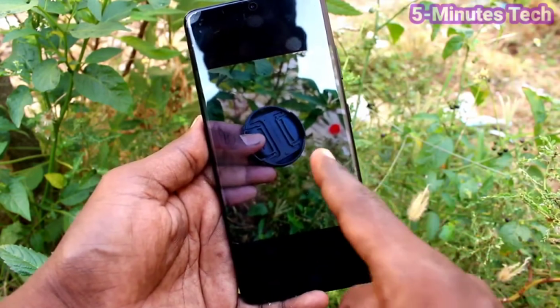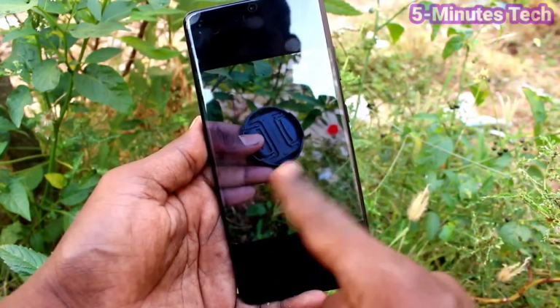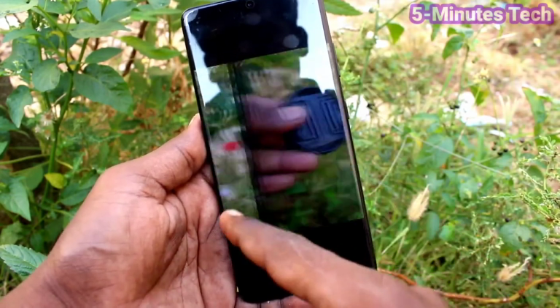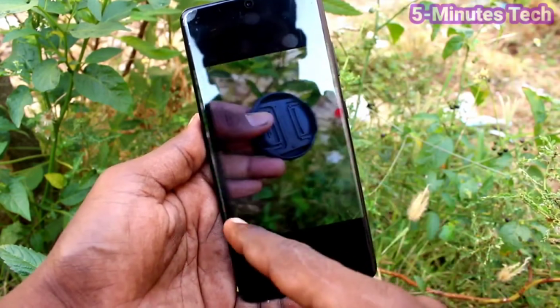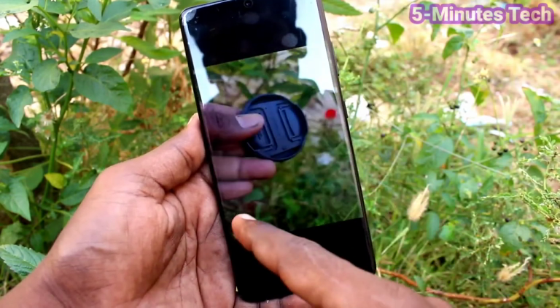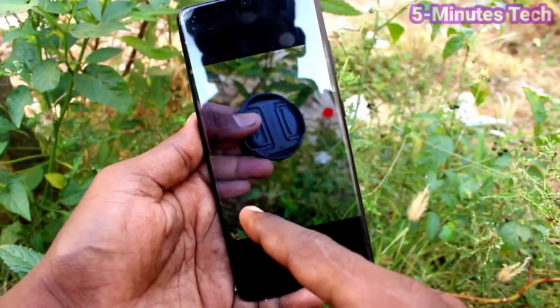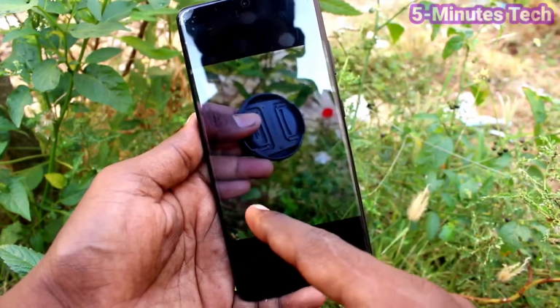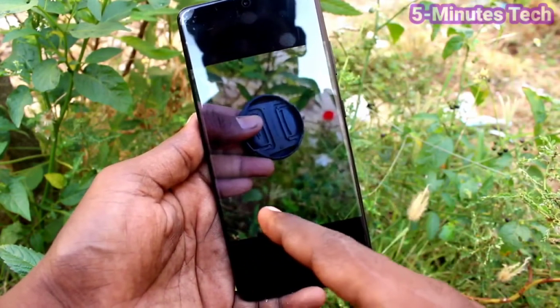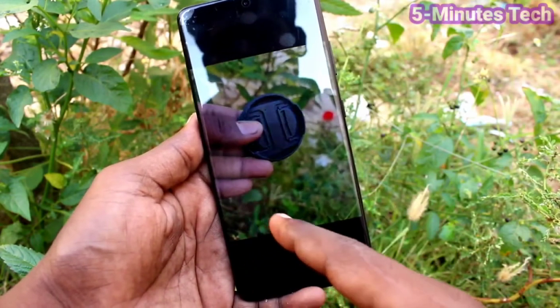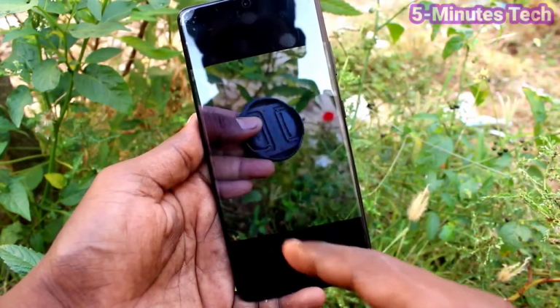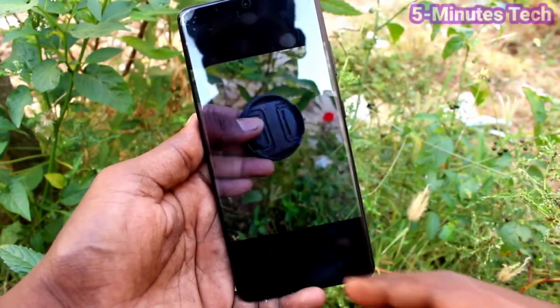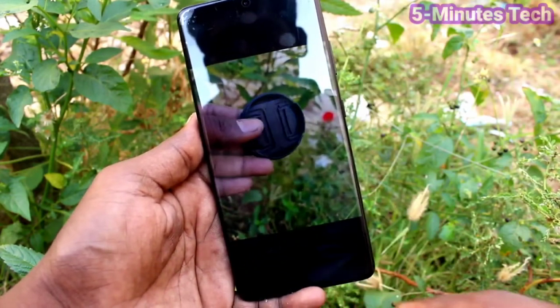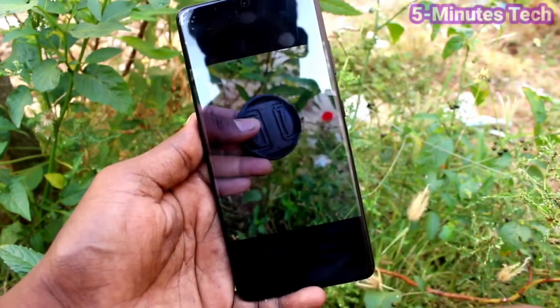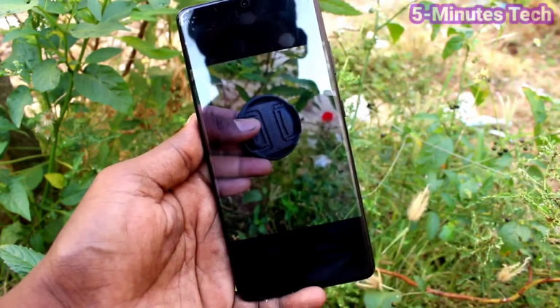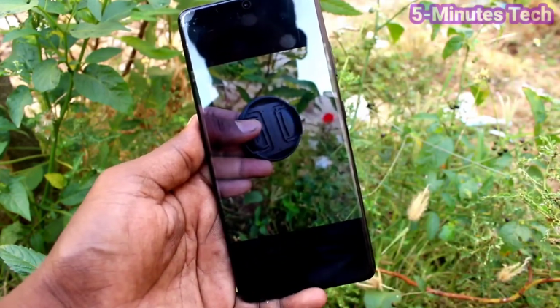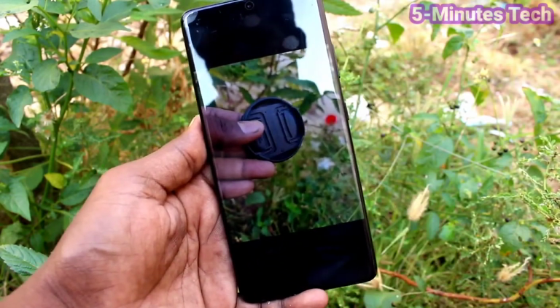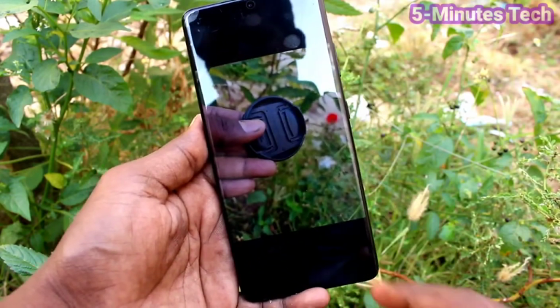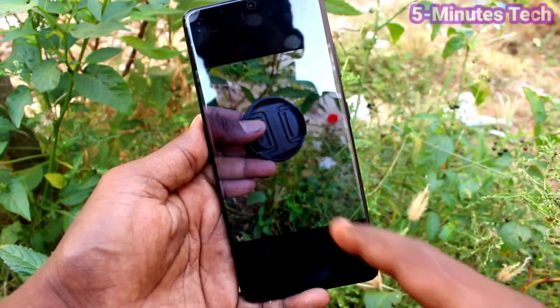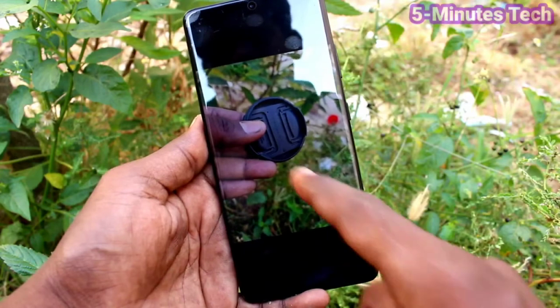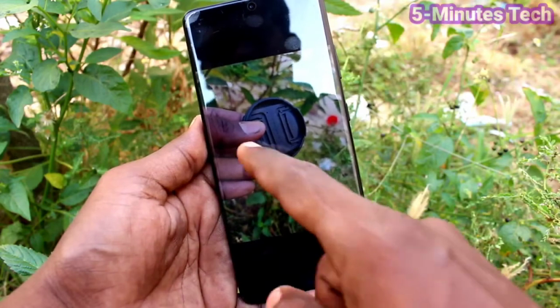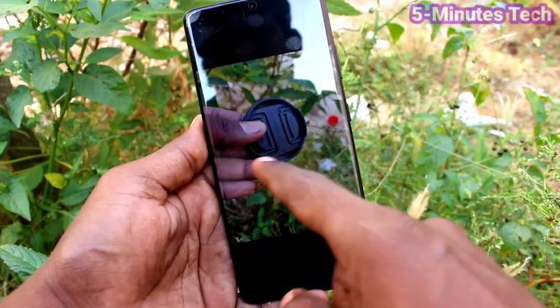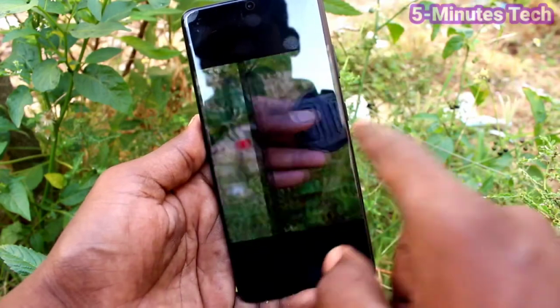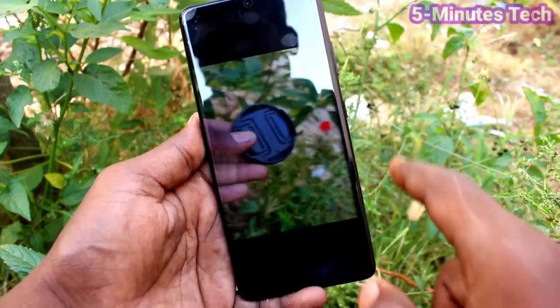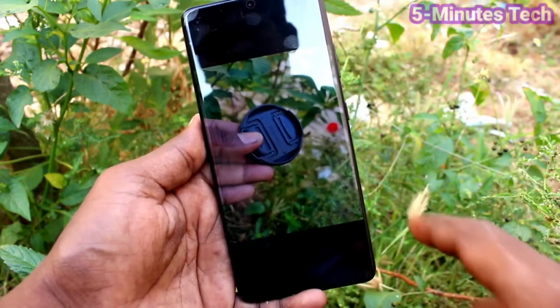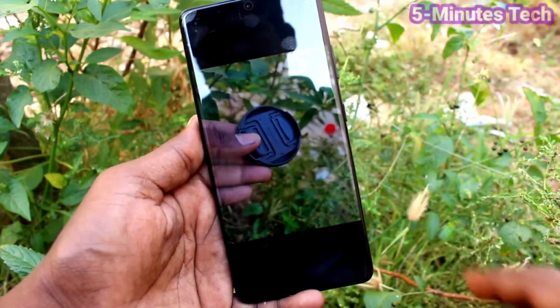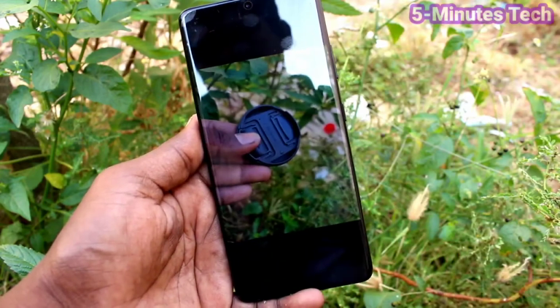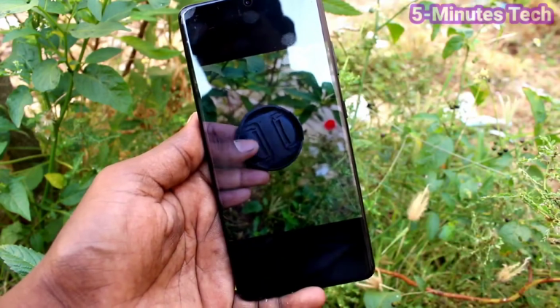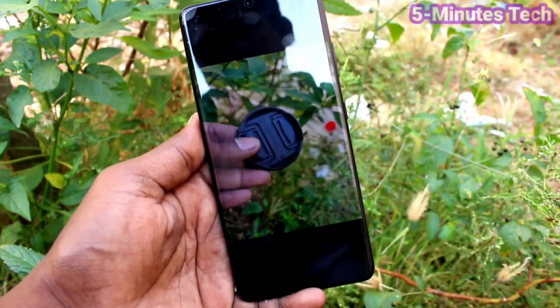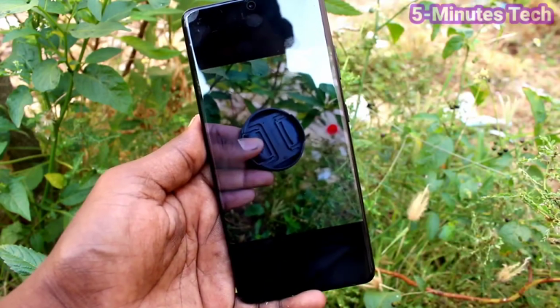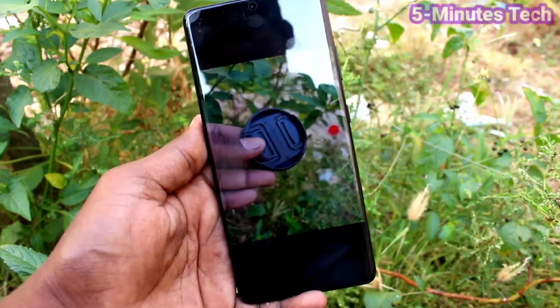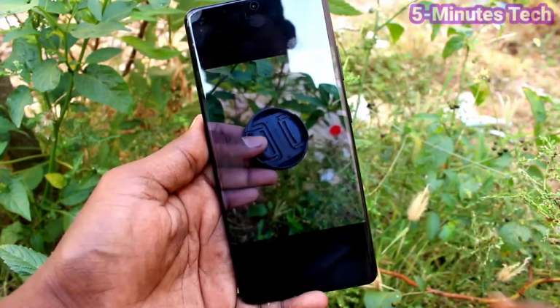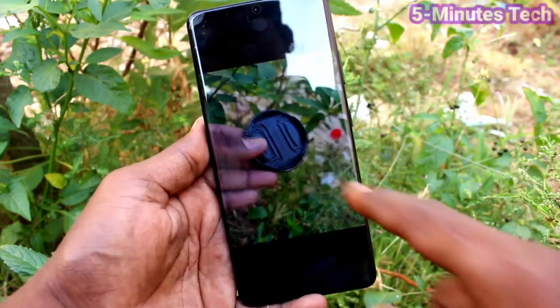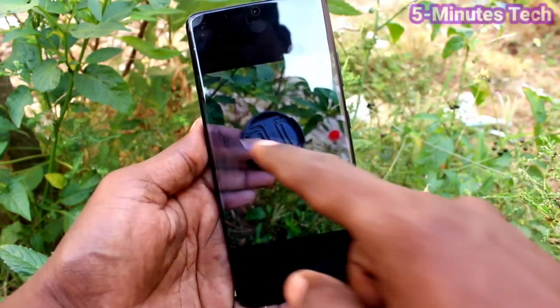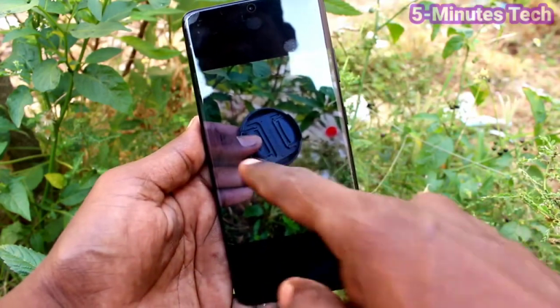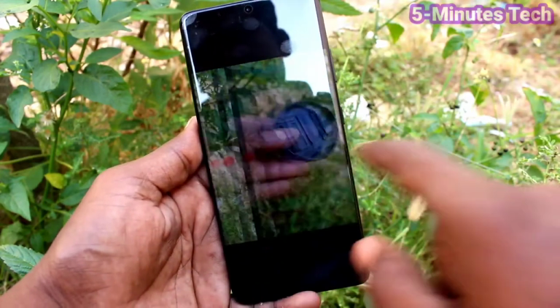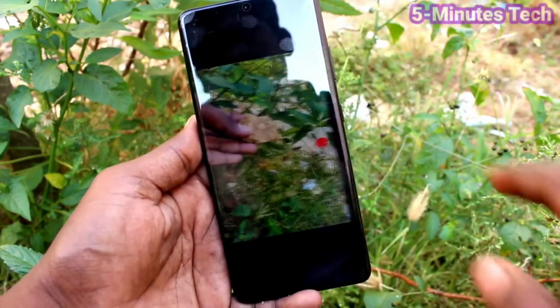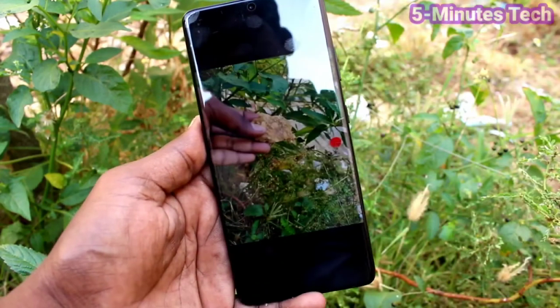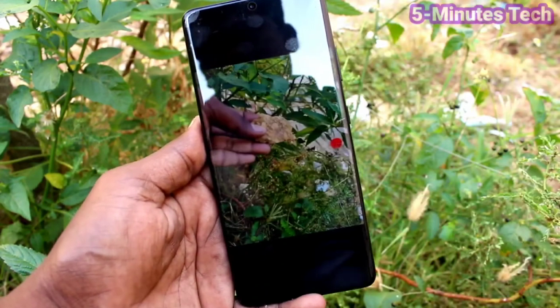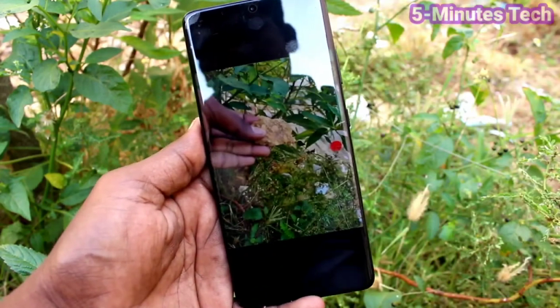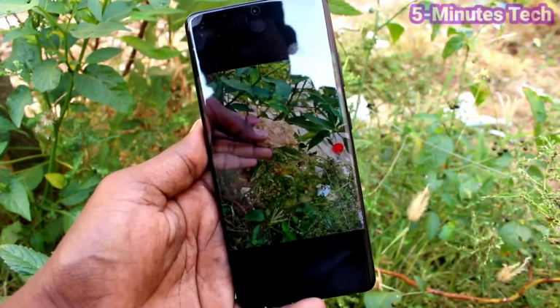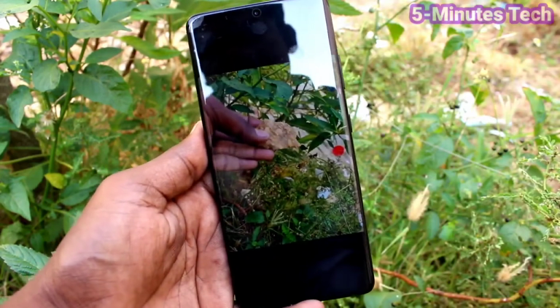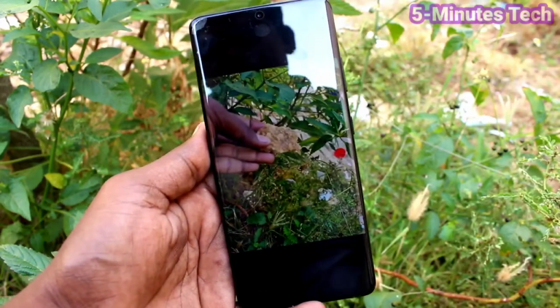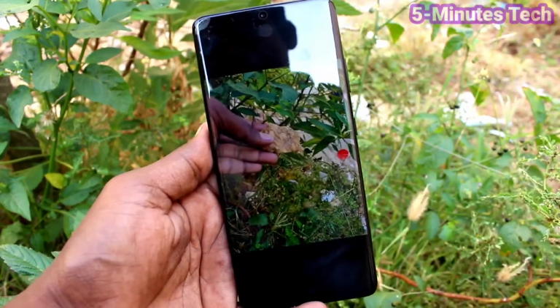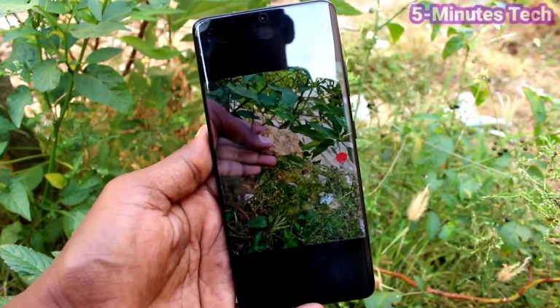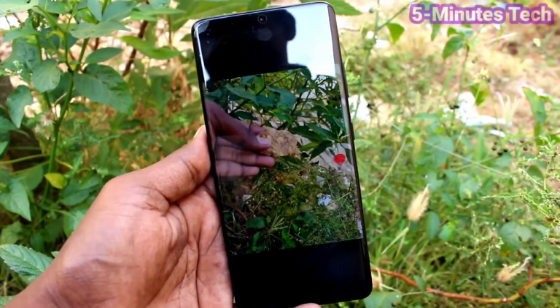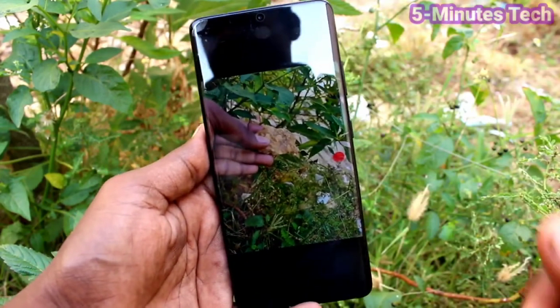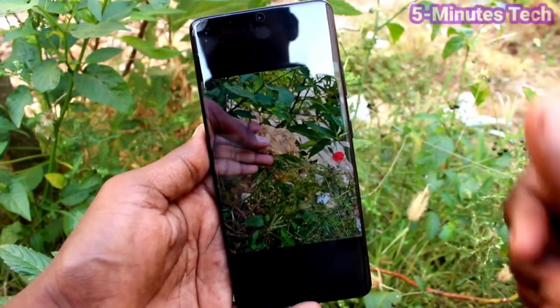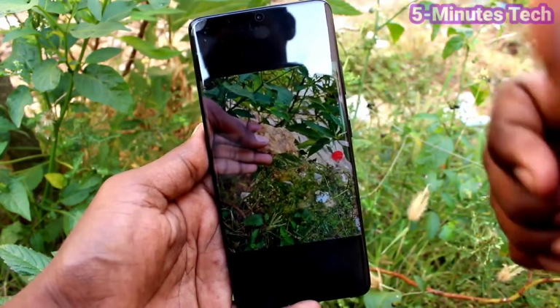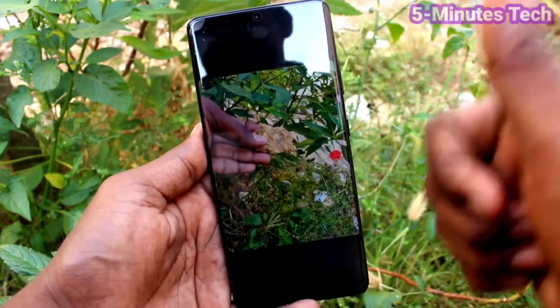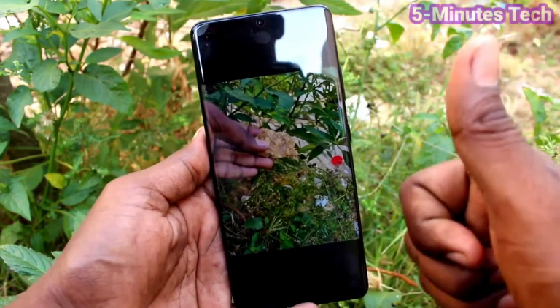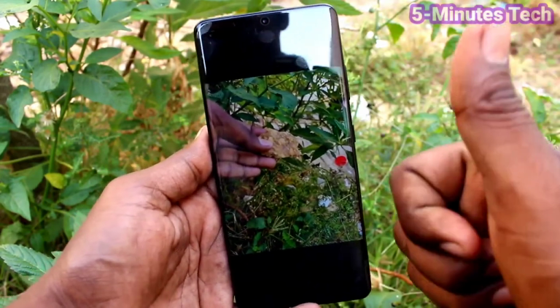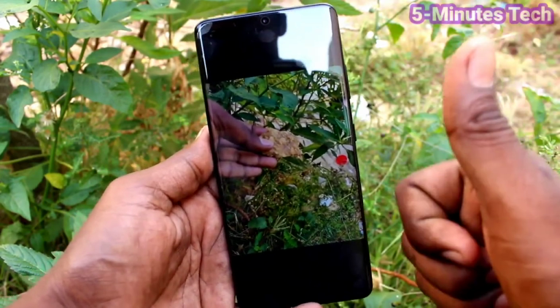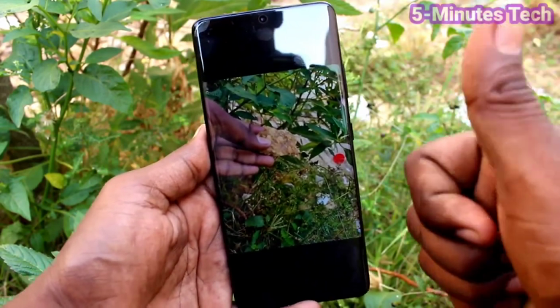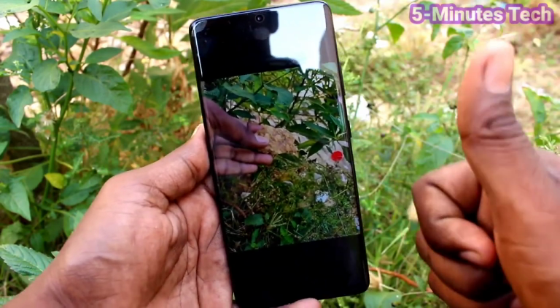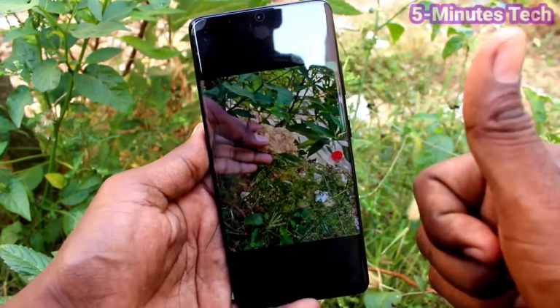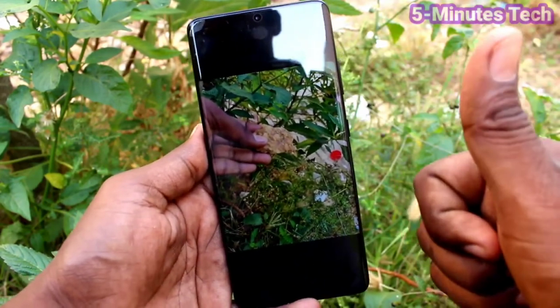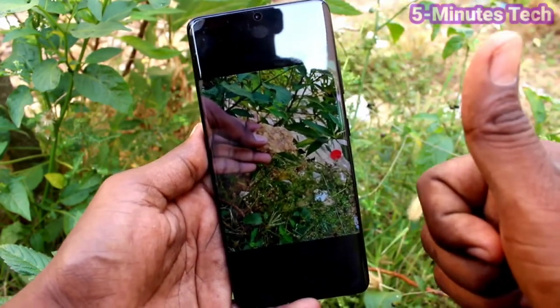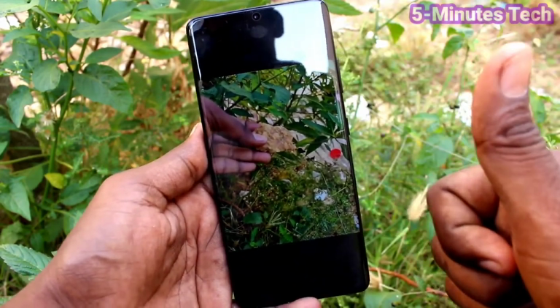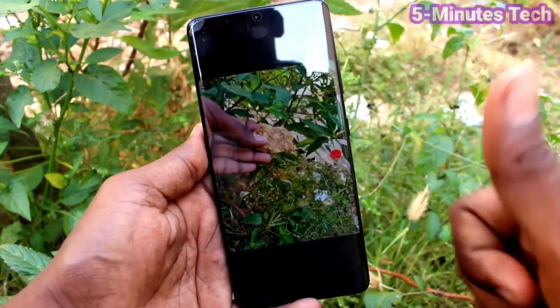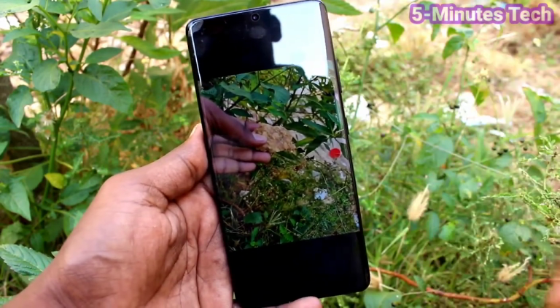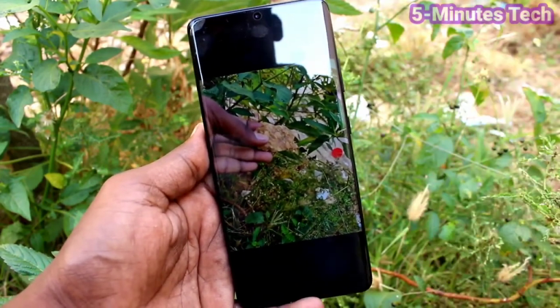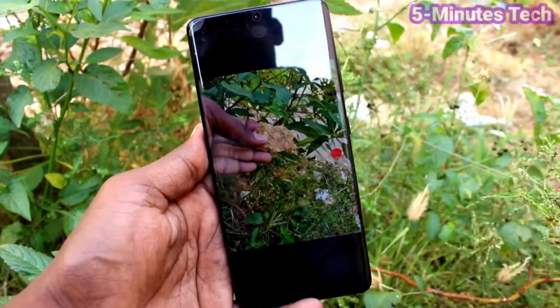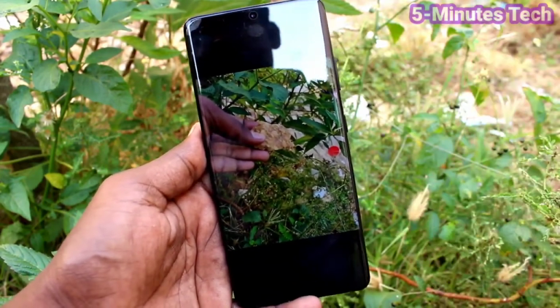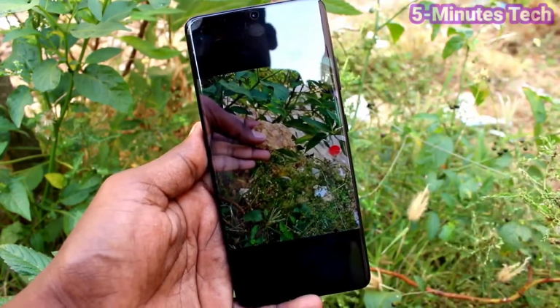So in this way you can easily take a motion photo on your Samsung Galaxy S21 Ultra. That's all friends, bye.